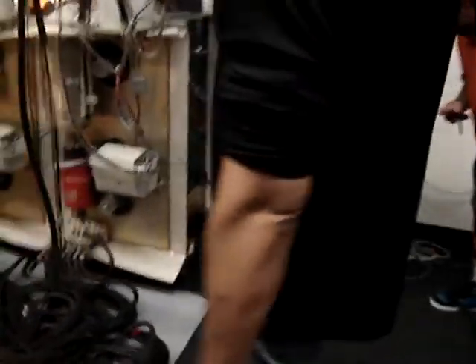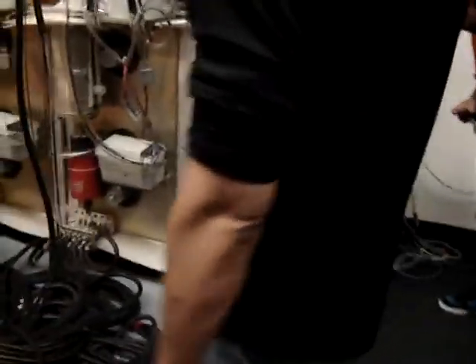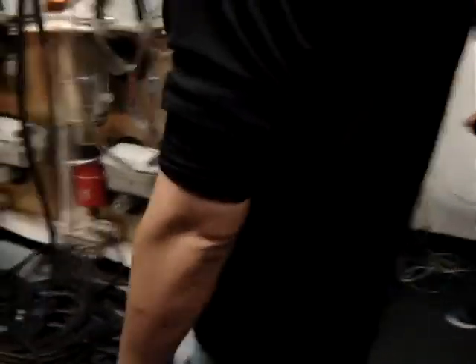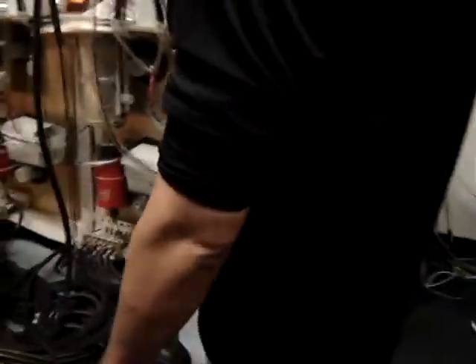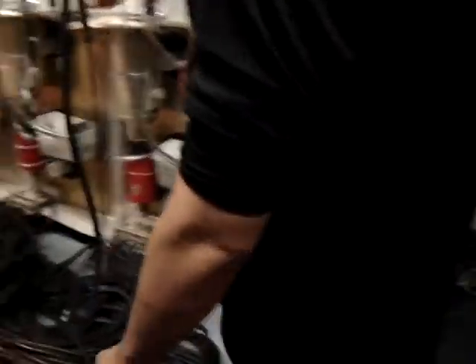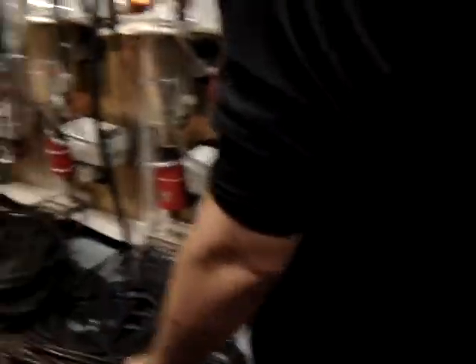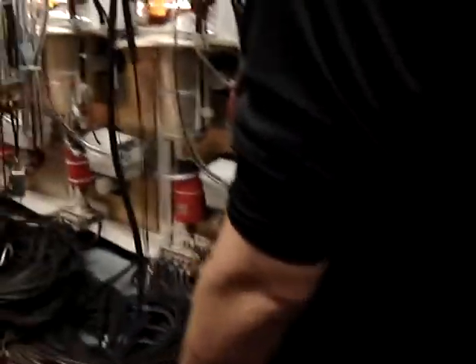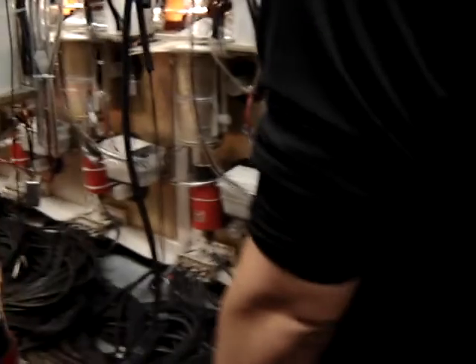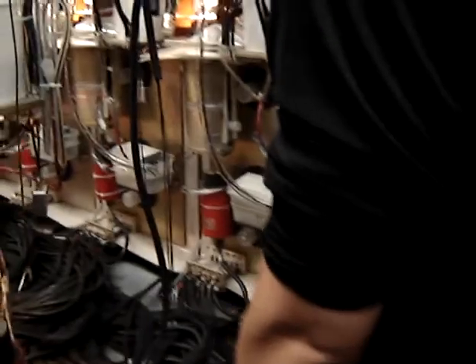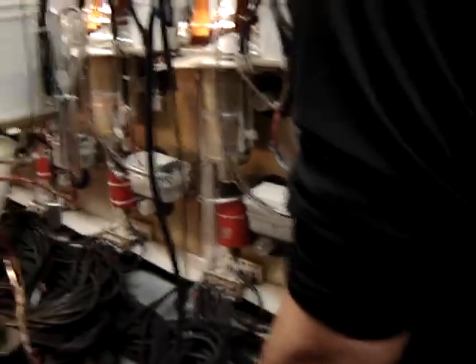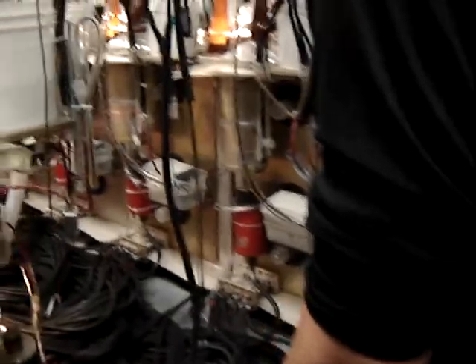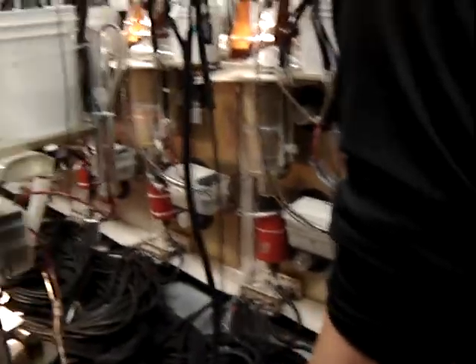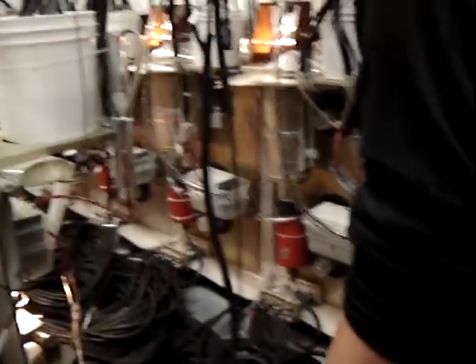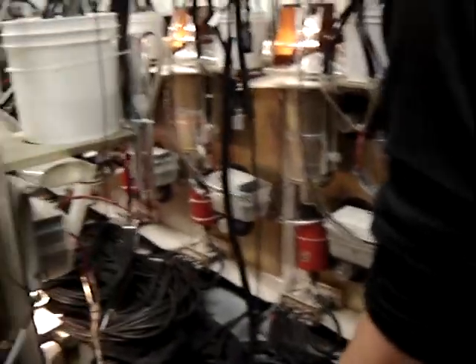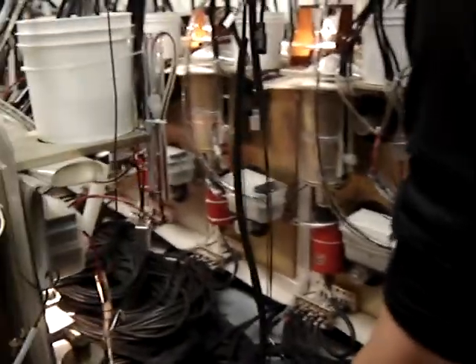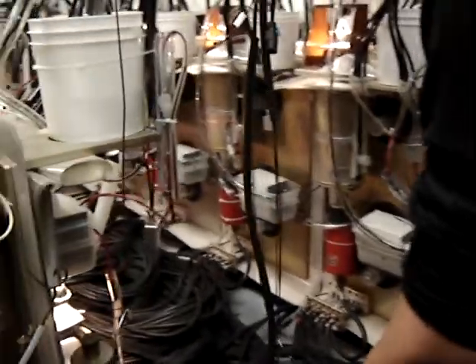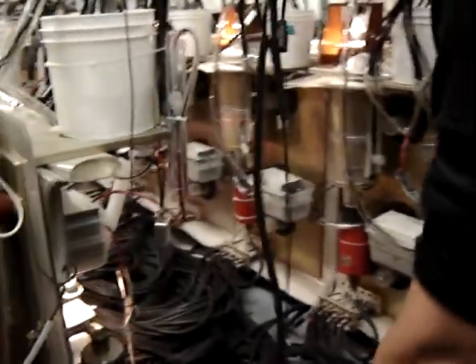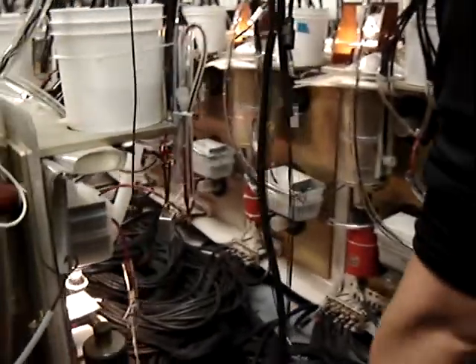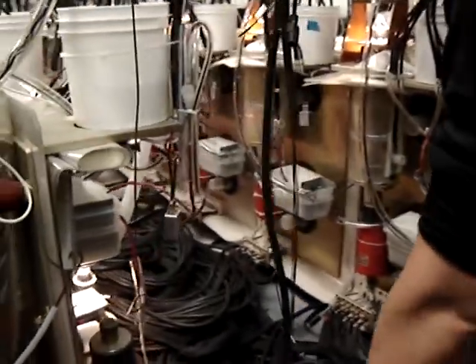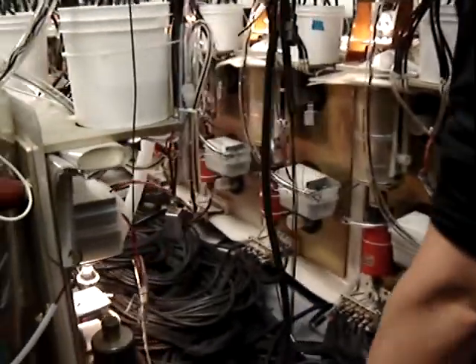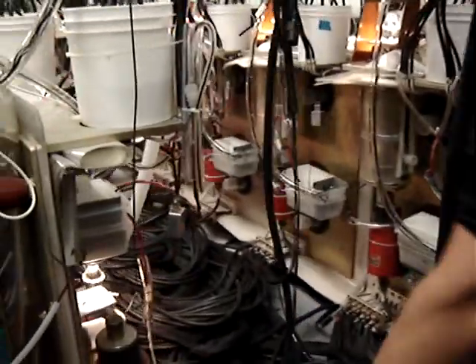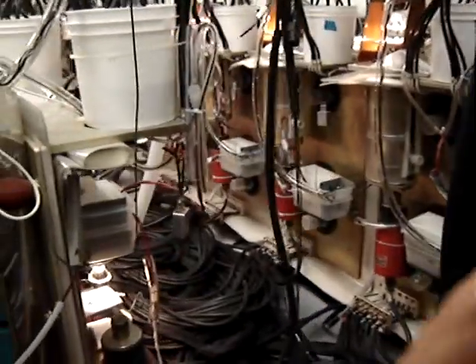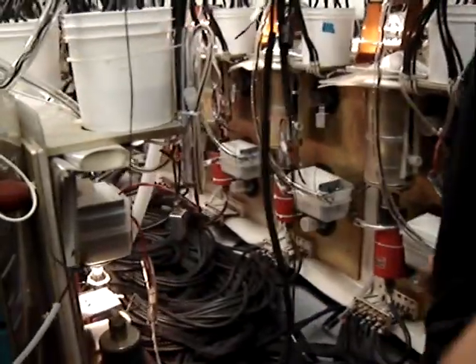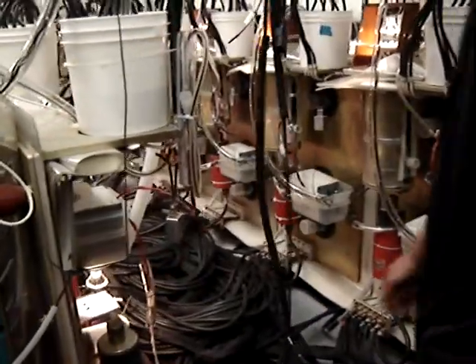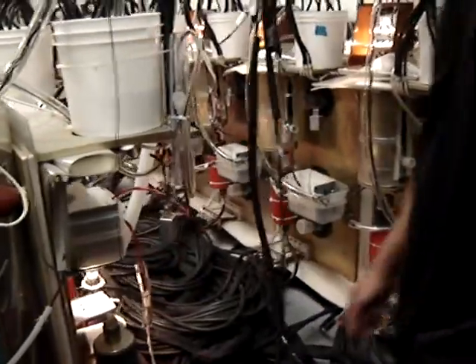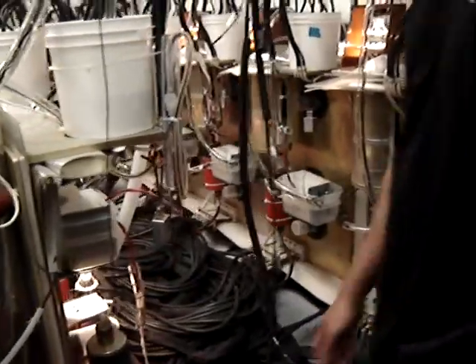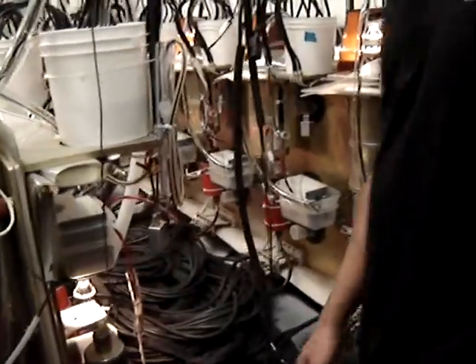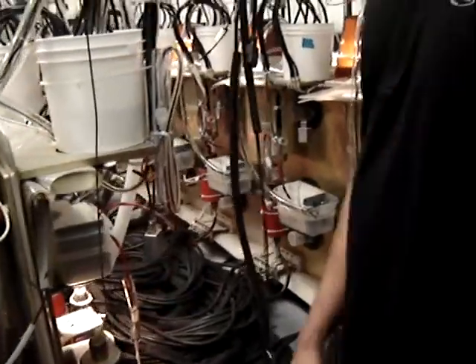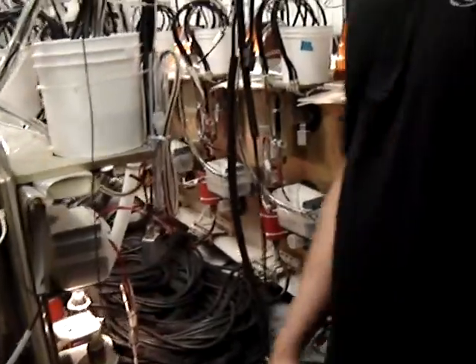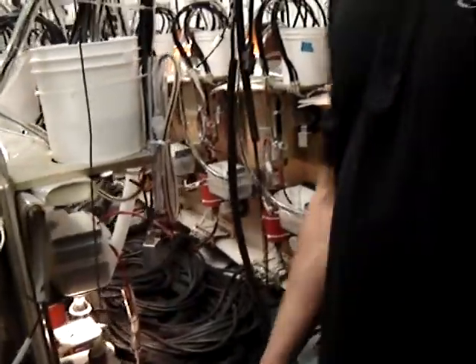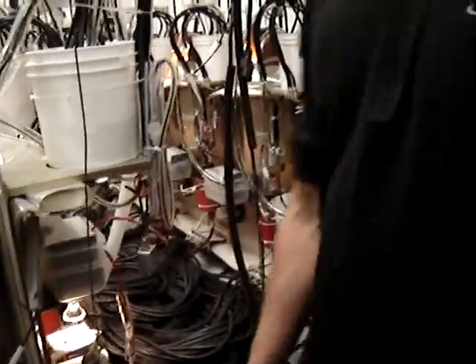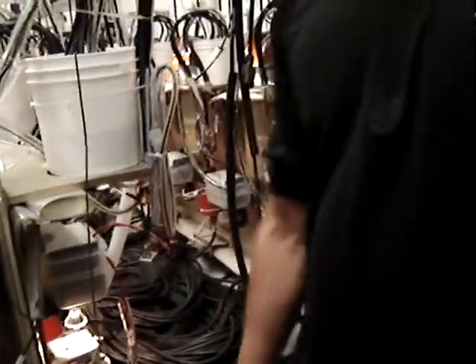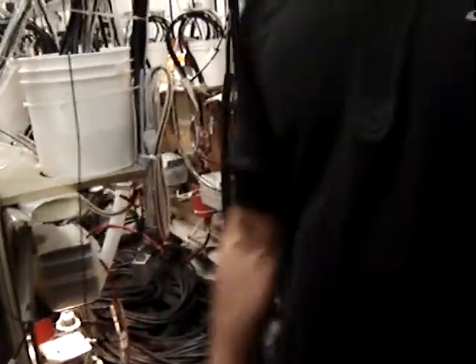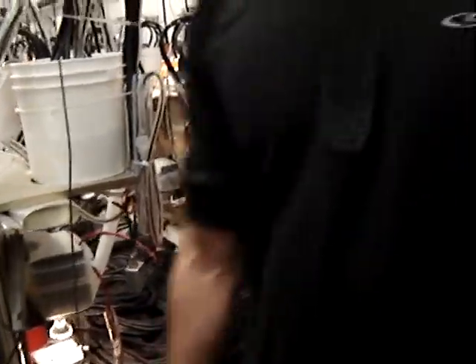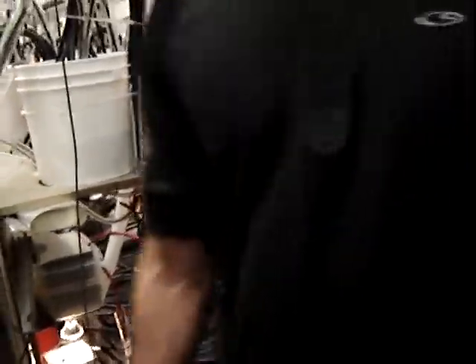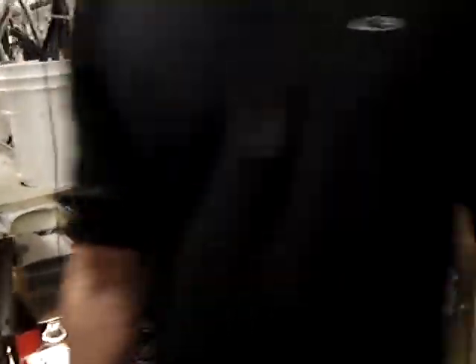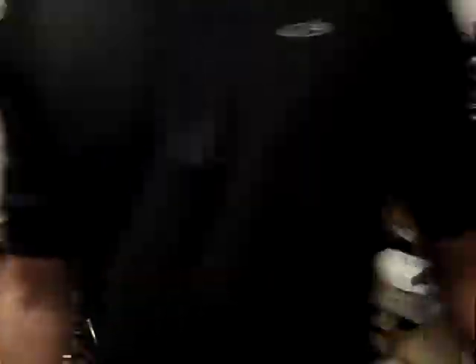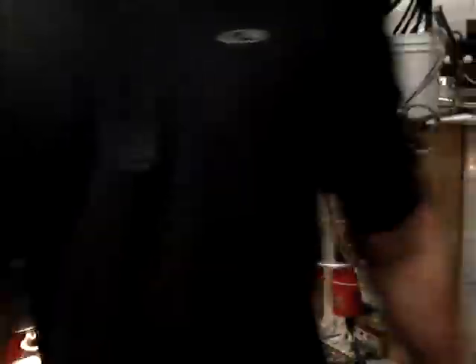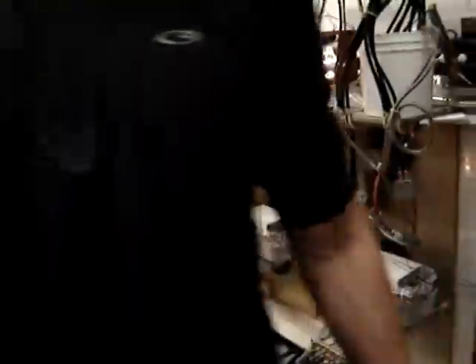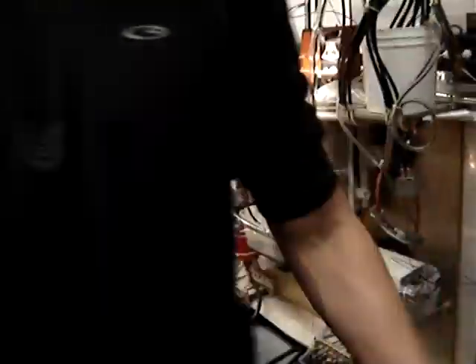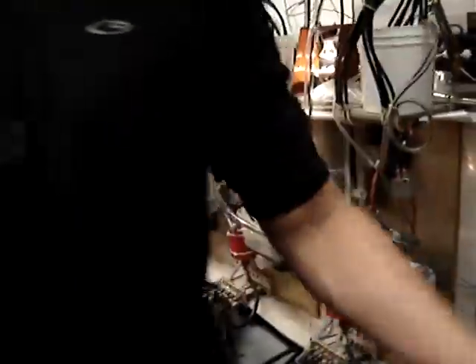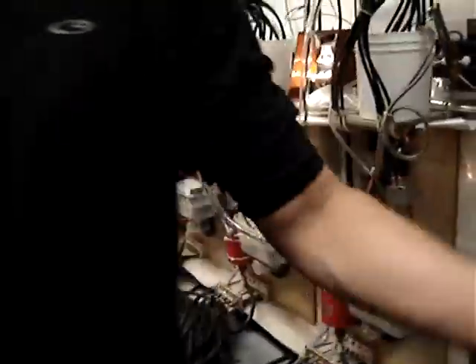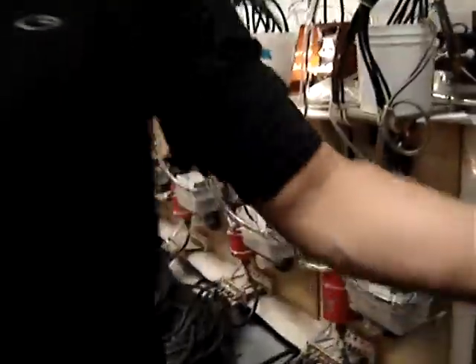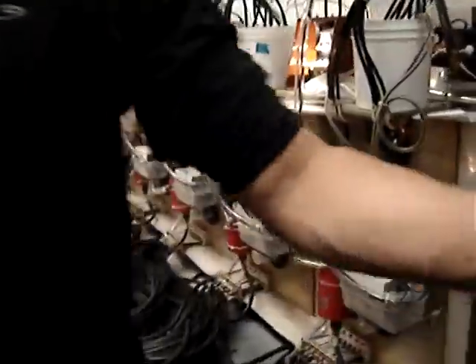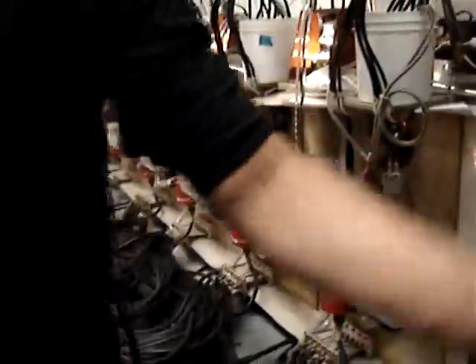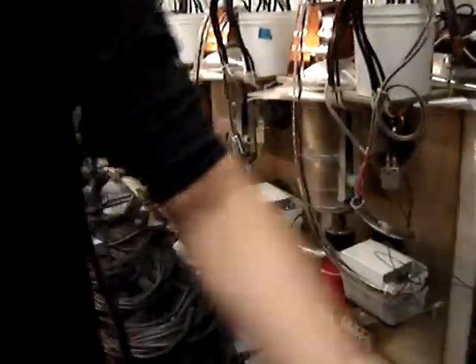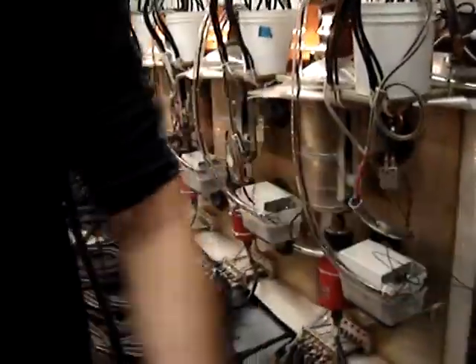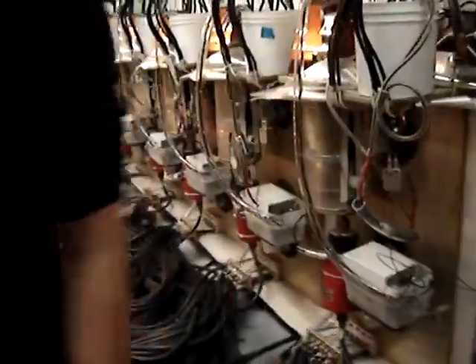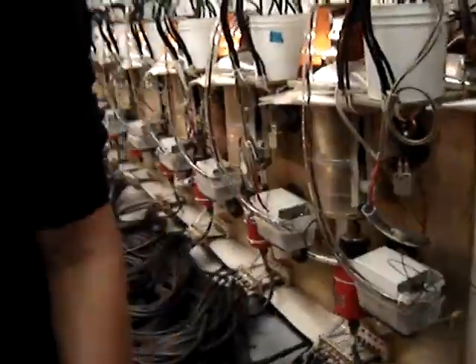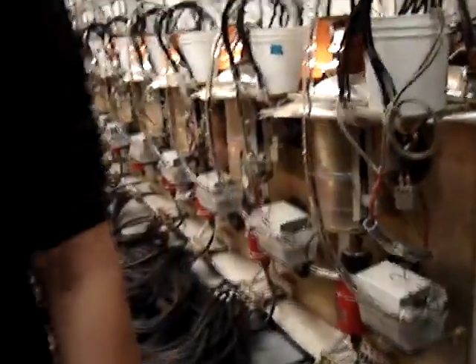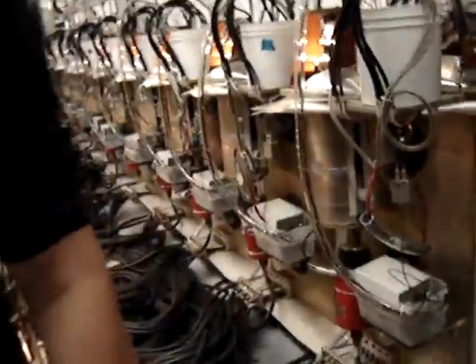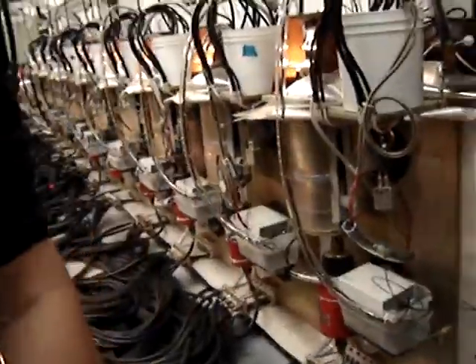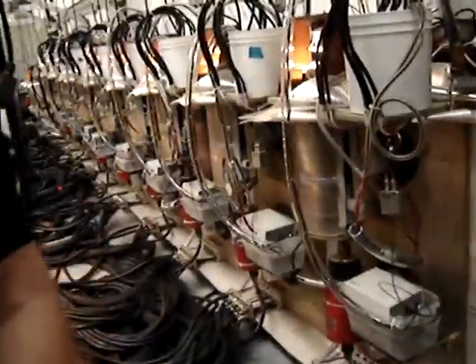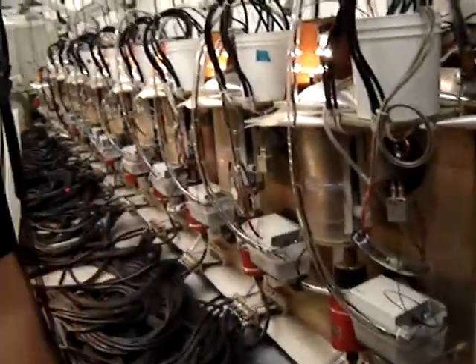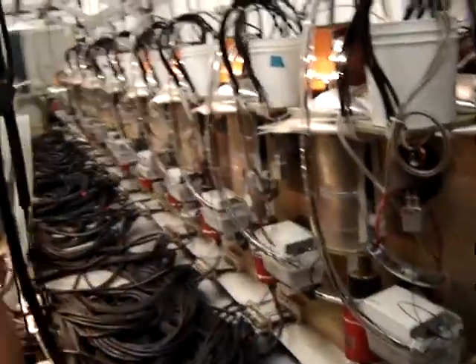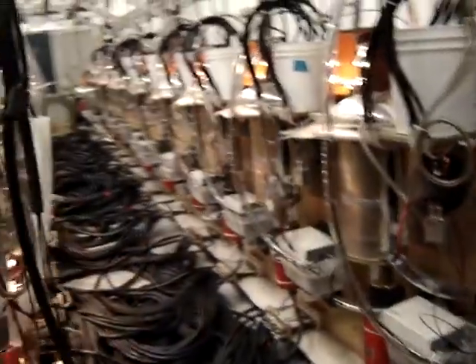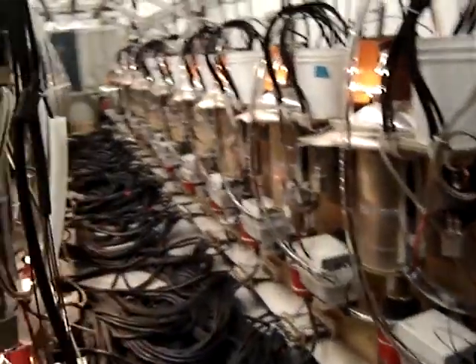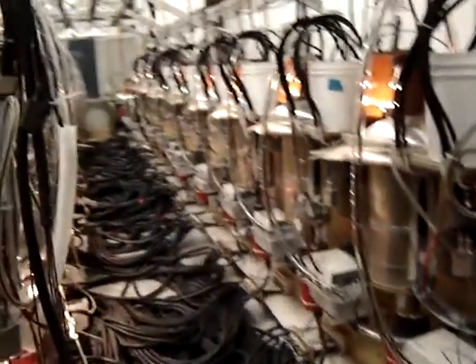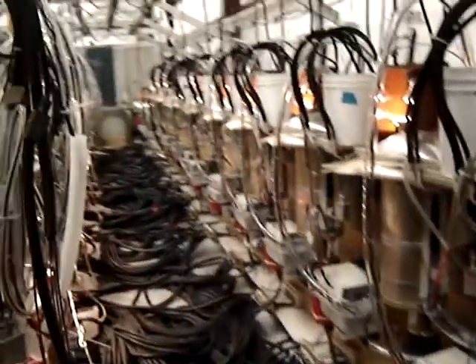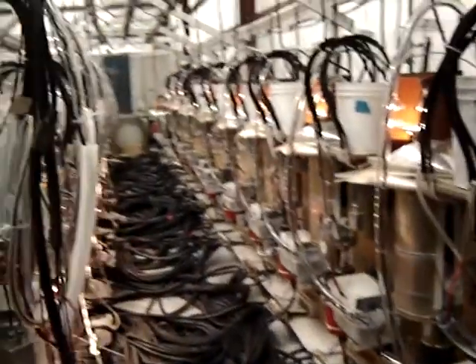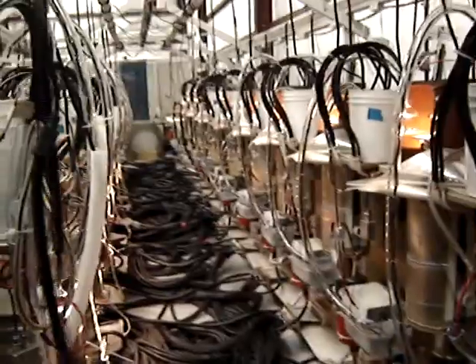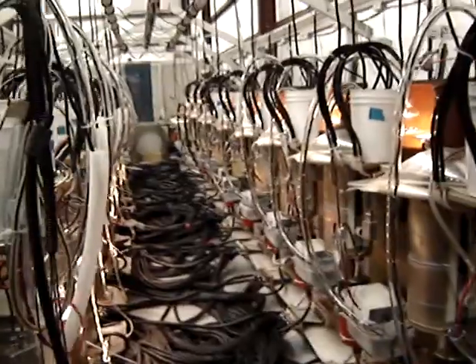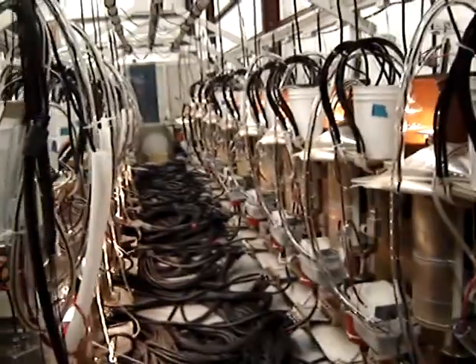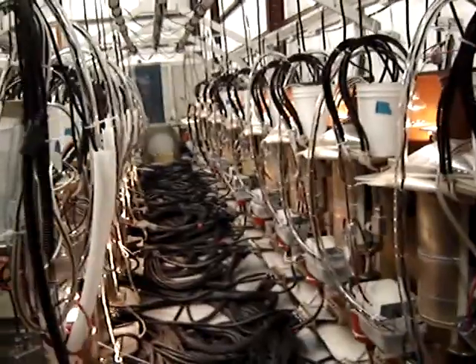And this is all heritage equipment that came over from the other lab that you were talking about. STI? Yeah.